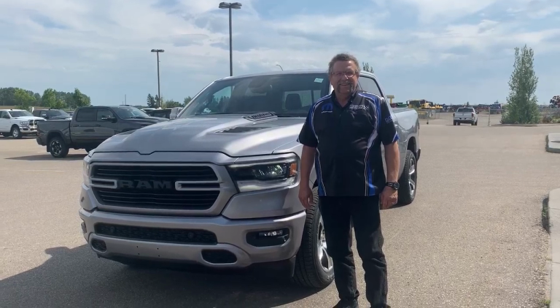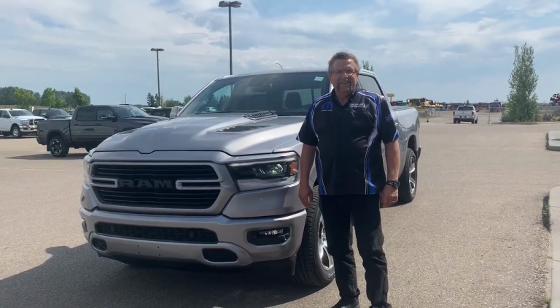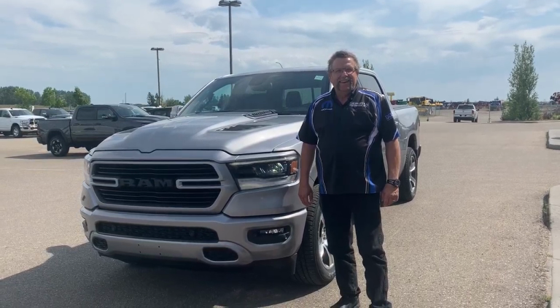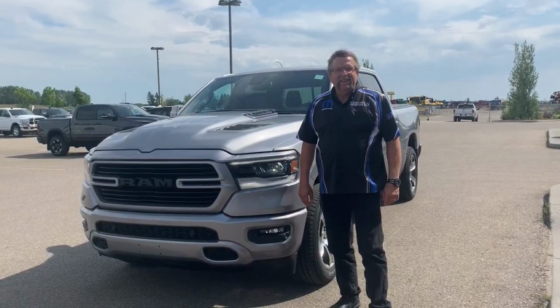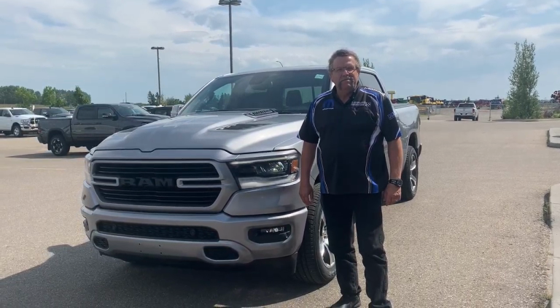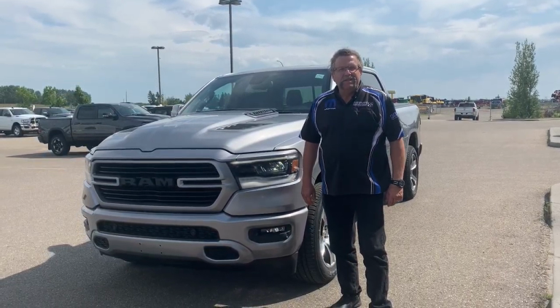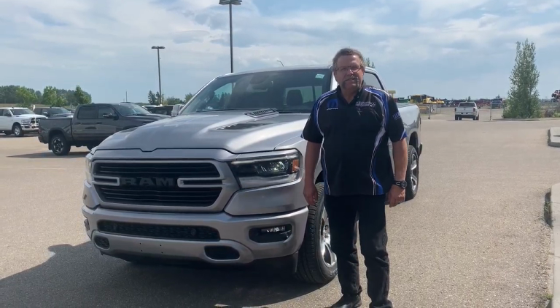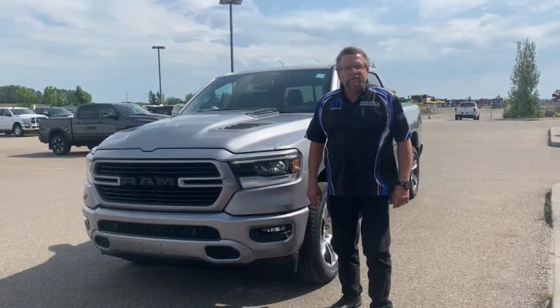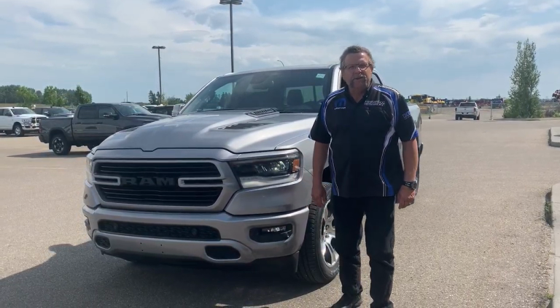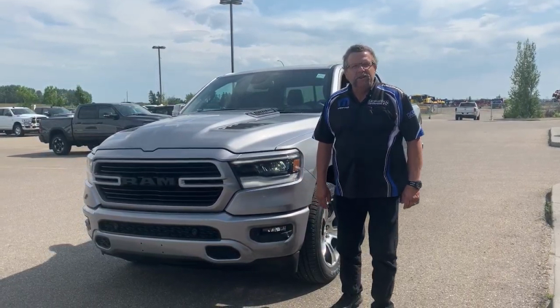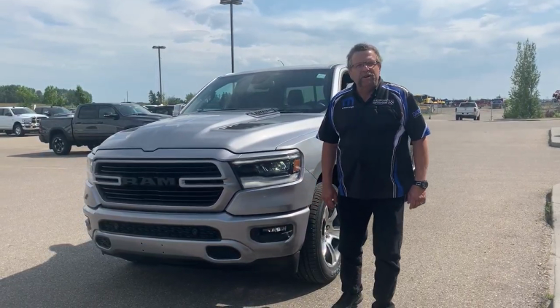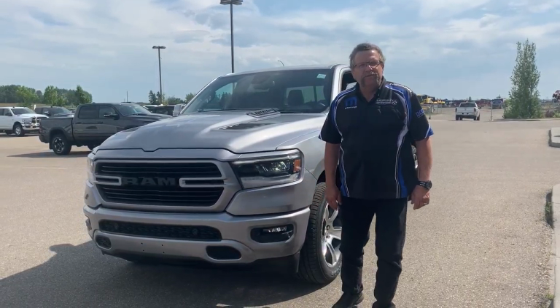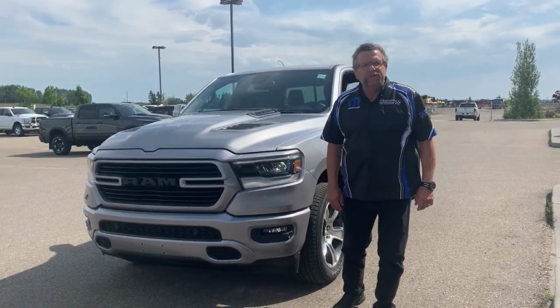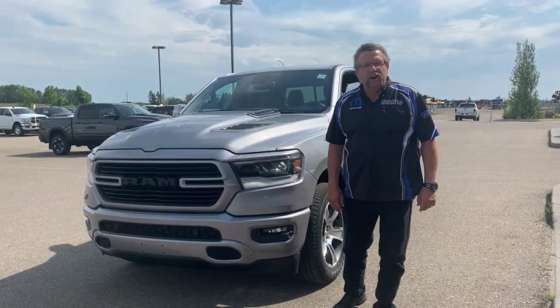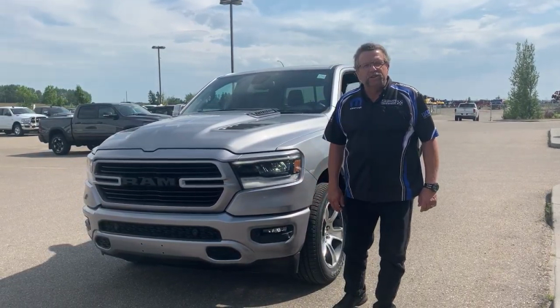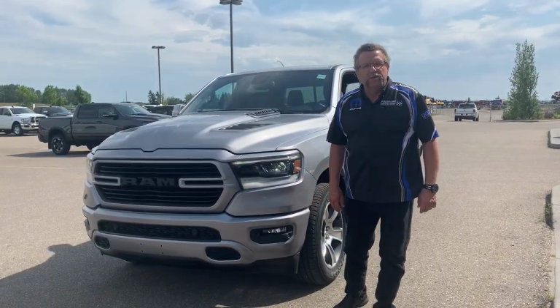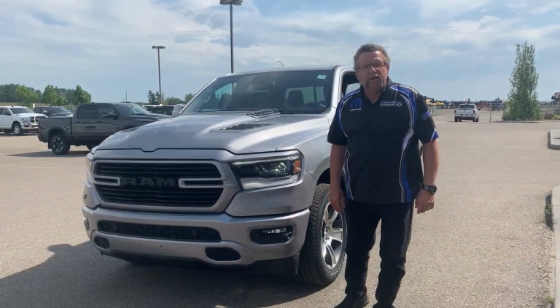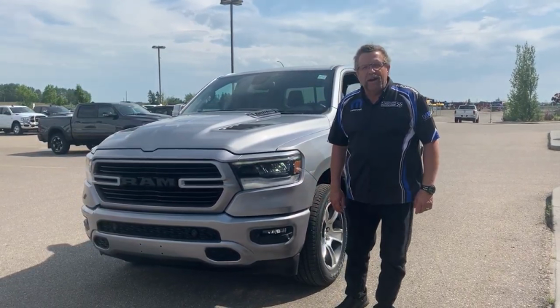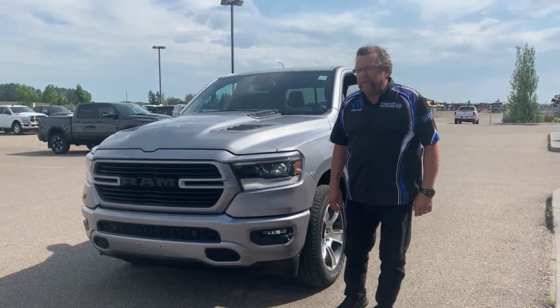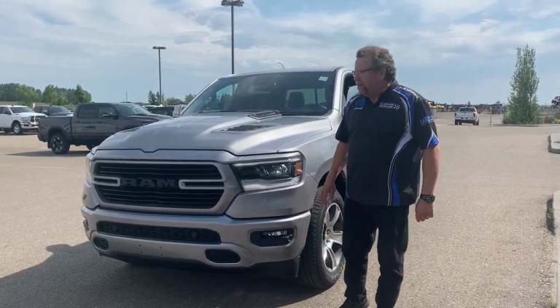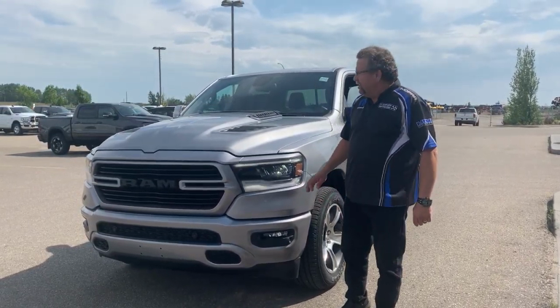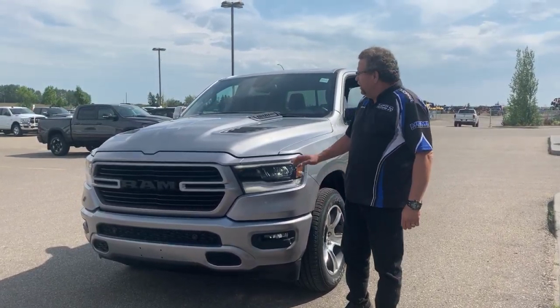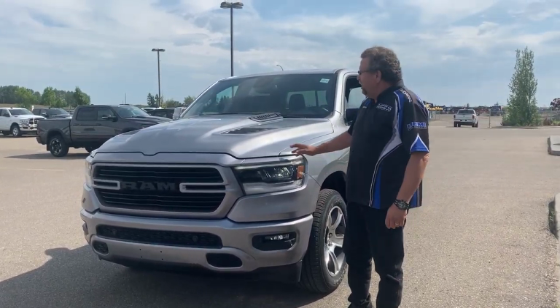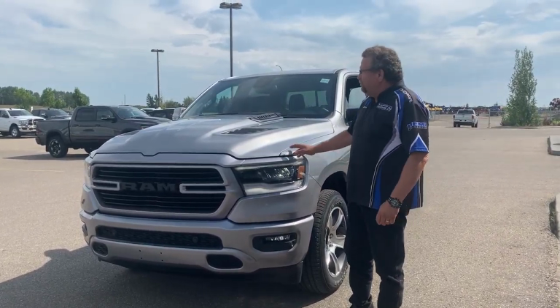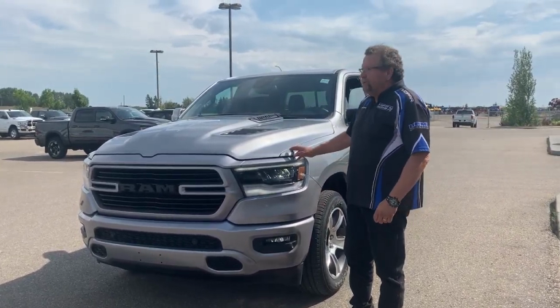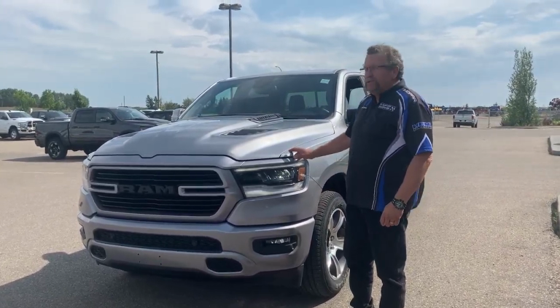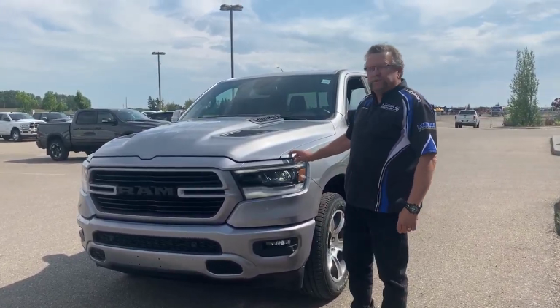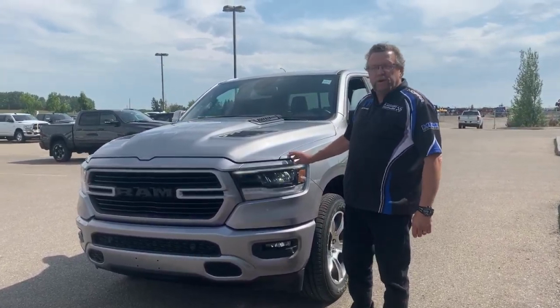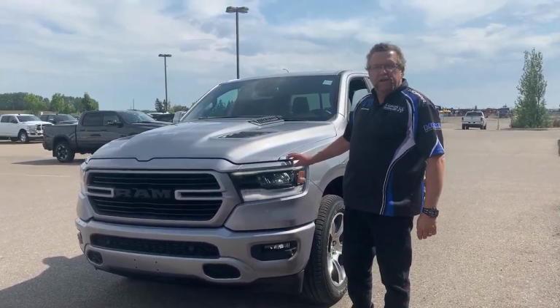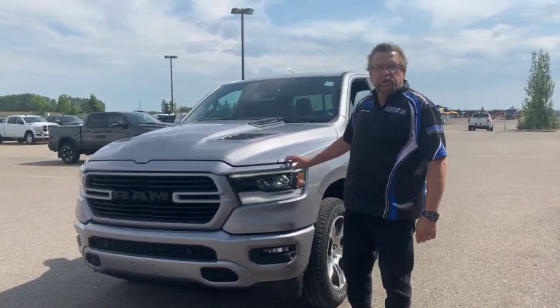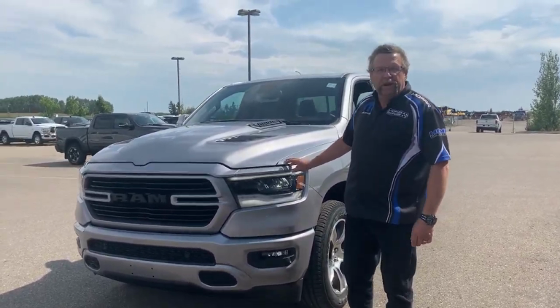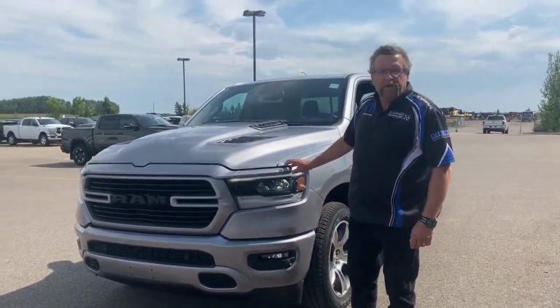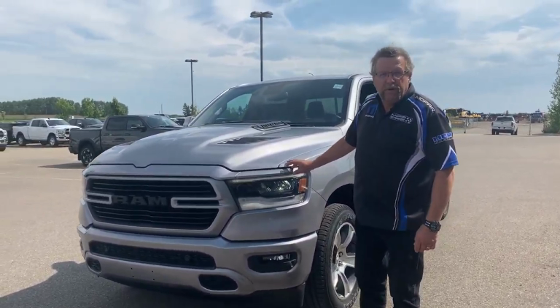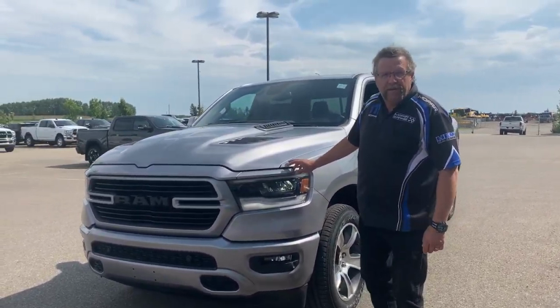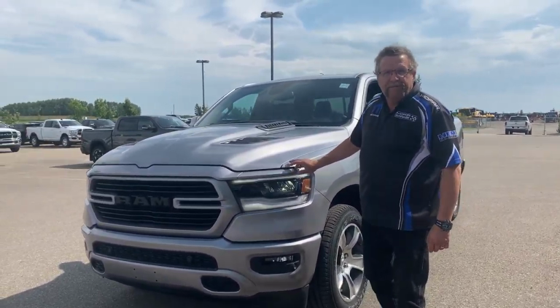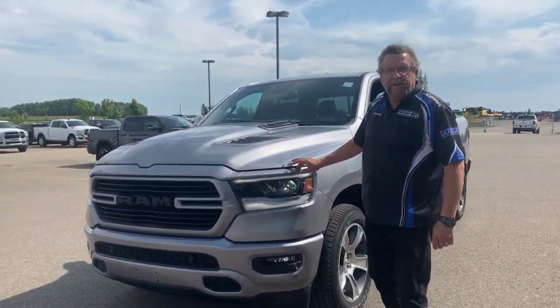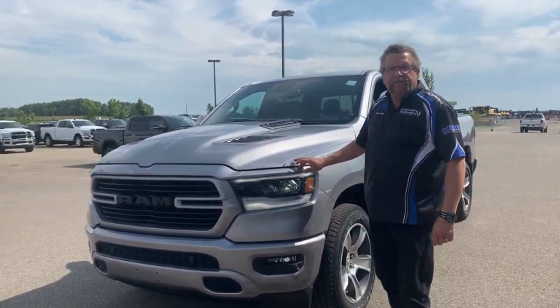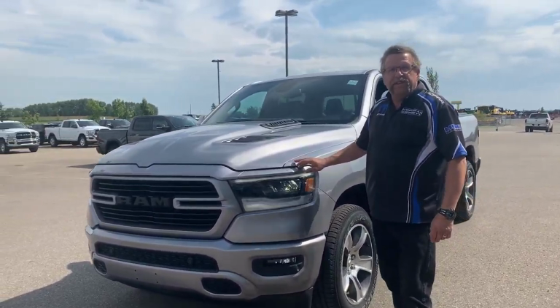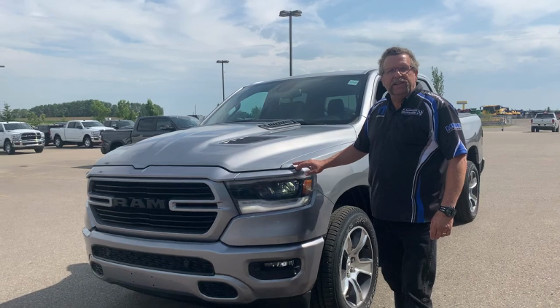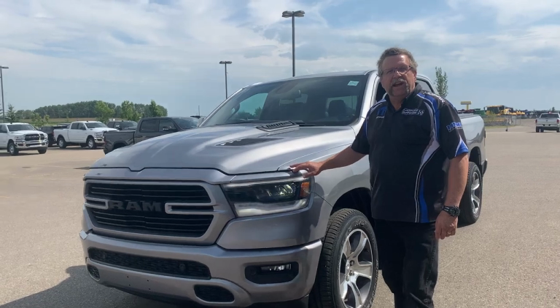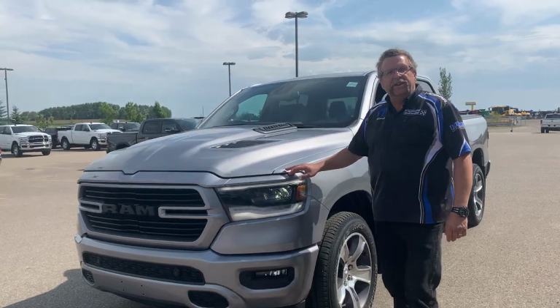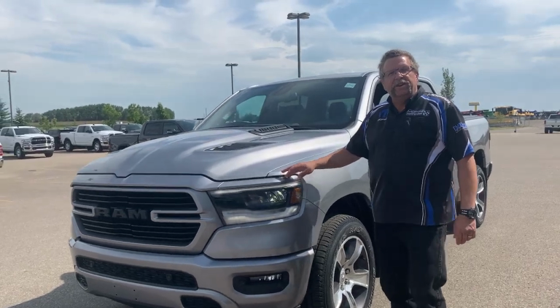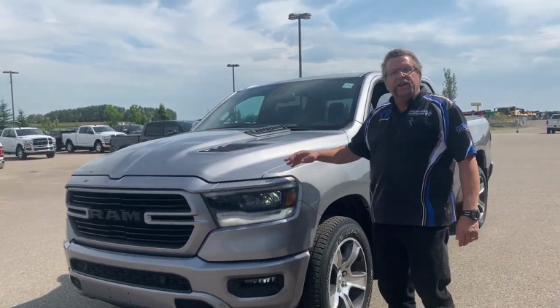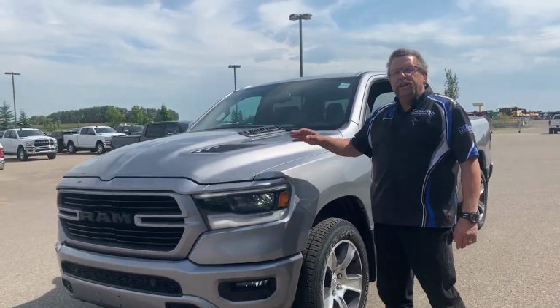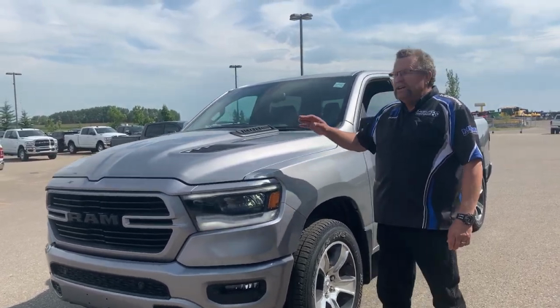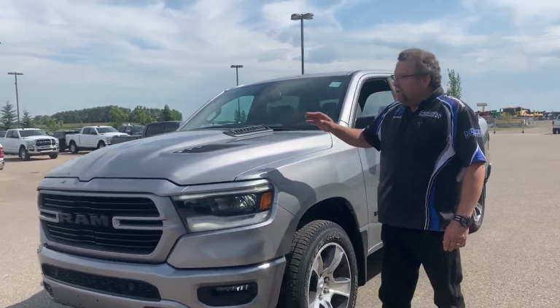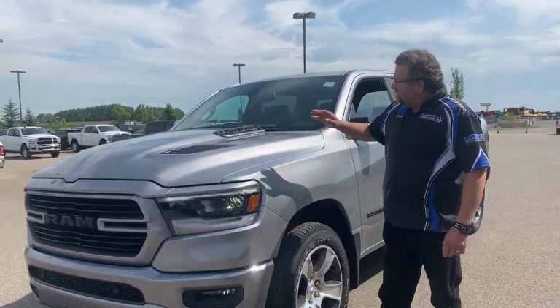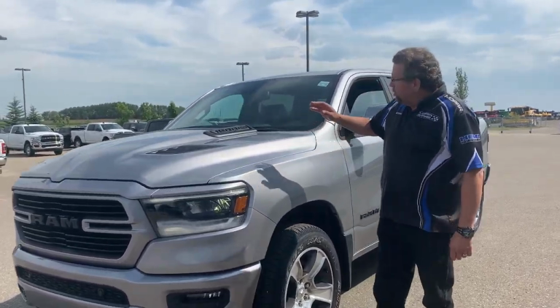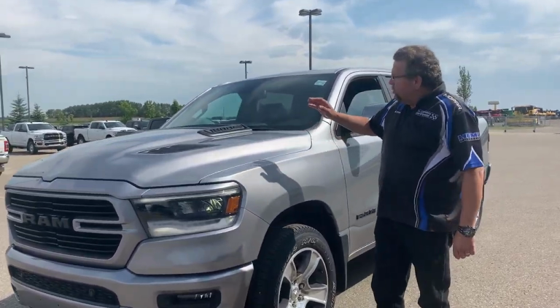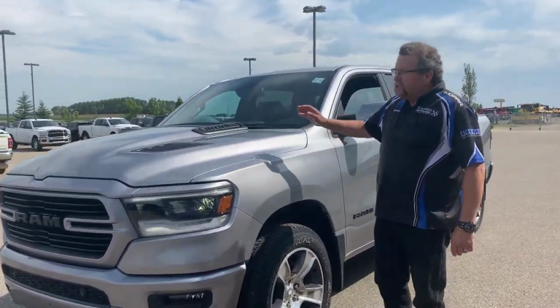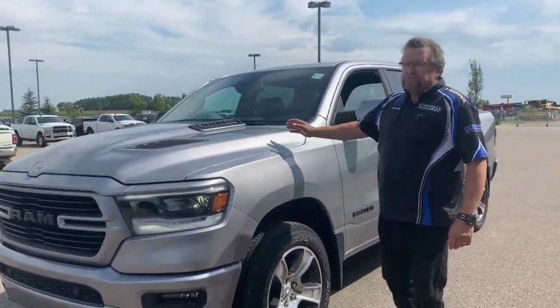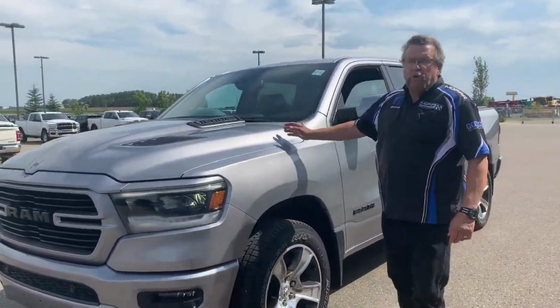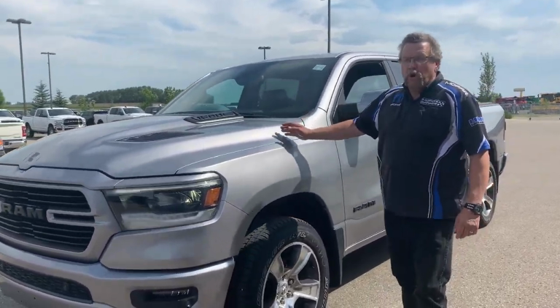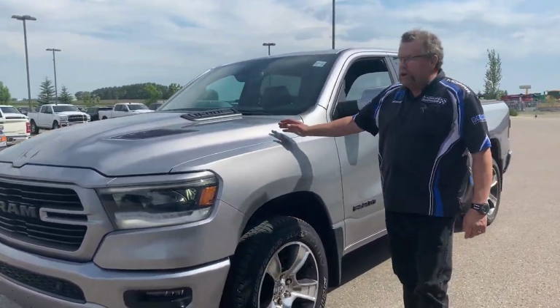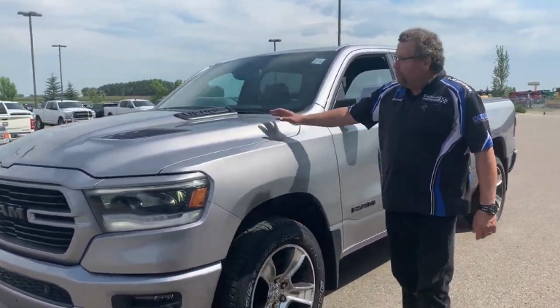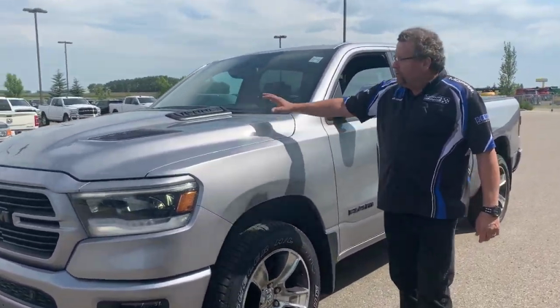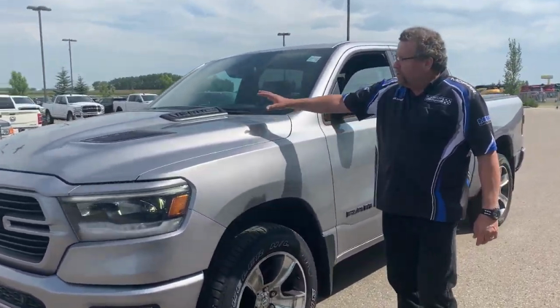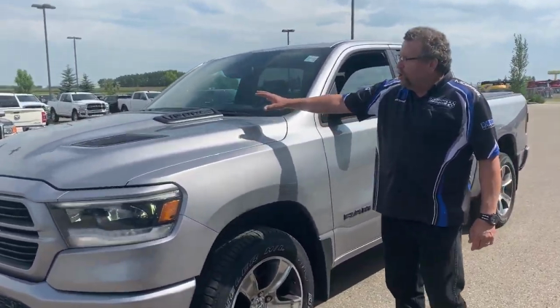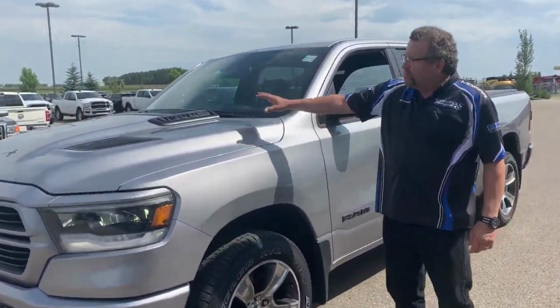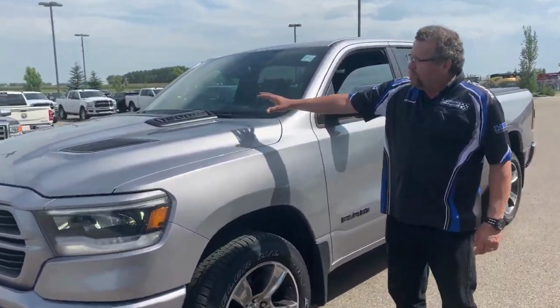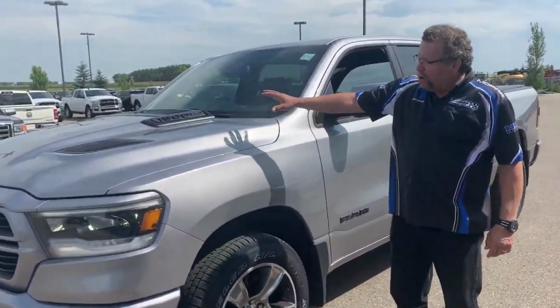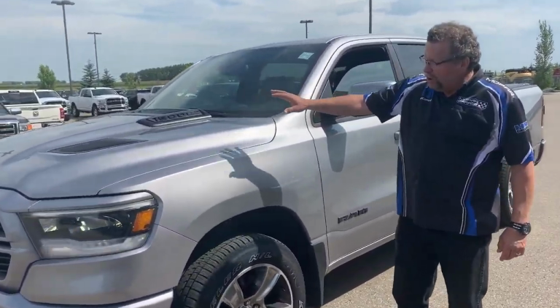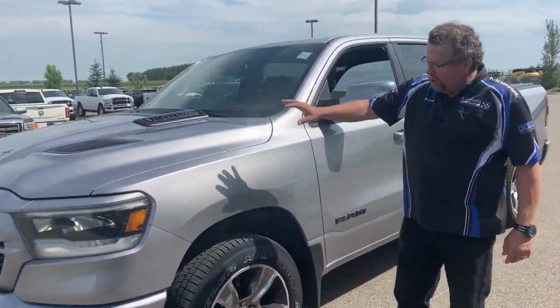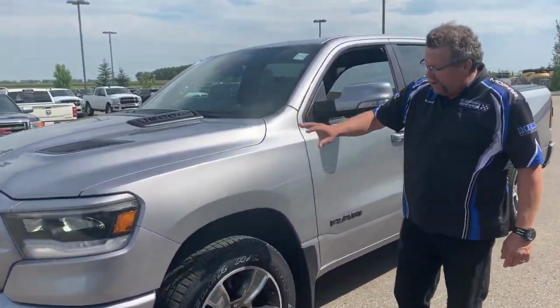Hey everybody, City Partner from My New Dodge. What do I have here? A beautiful 2020 Ram 1500 Sport with the Sport hood.